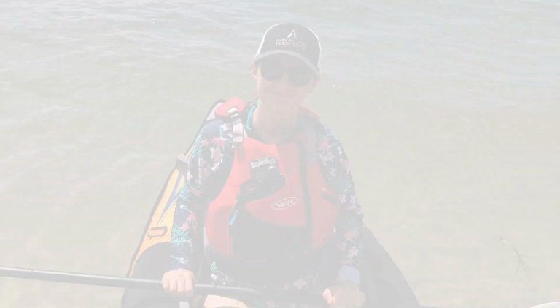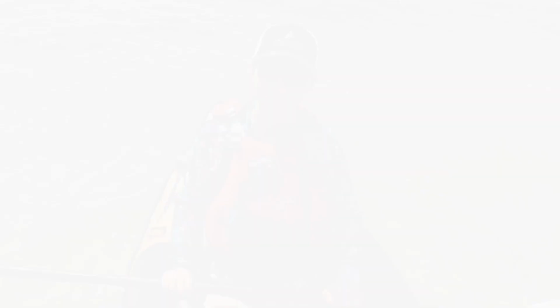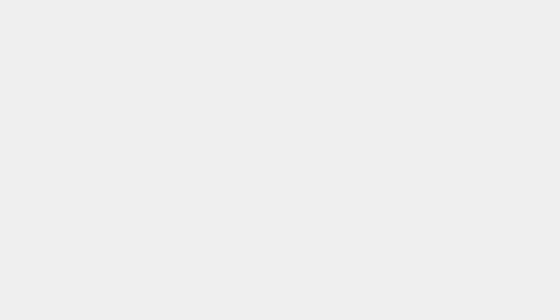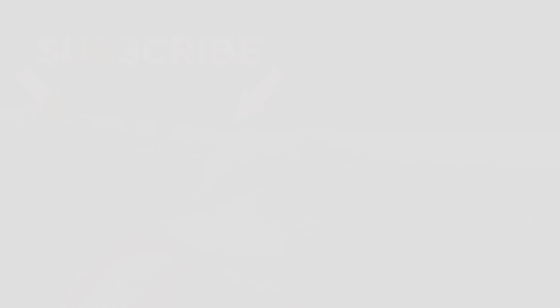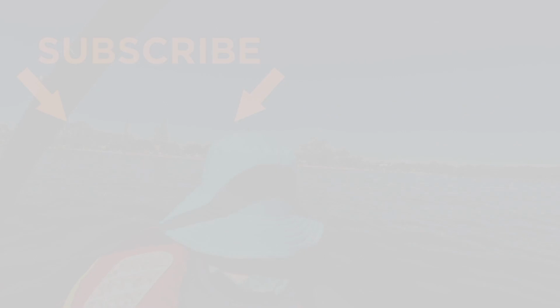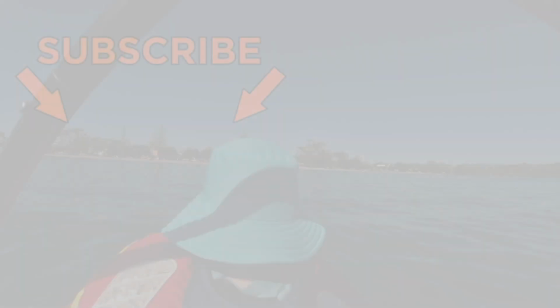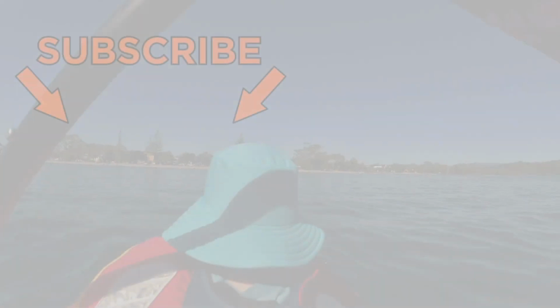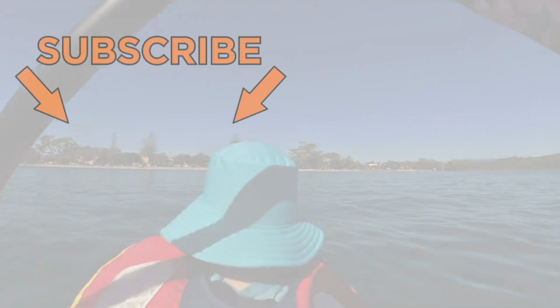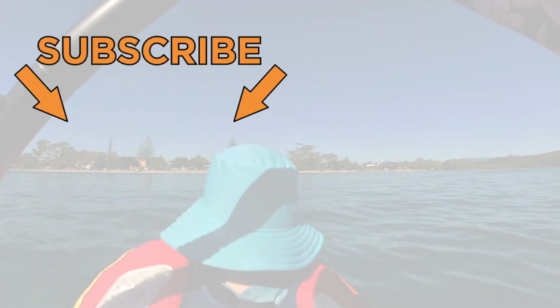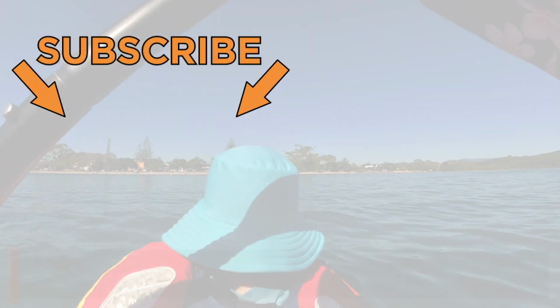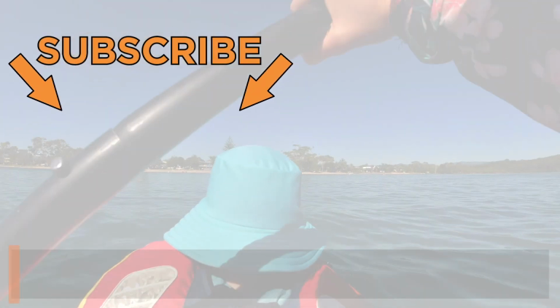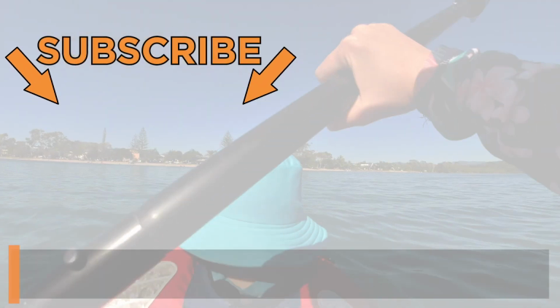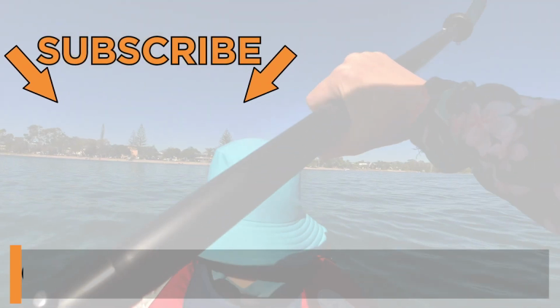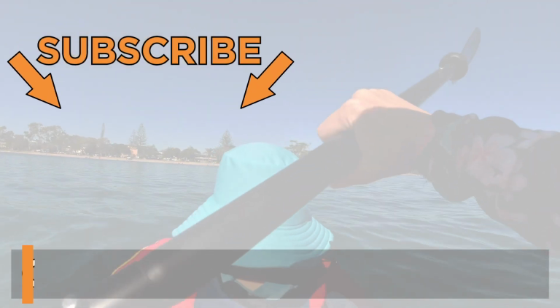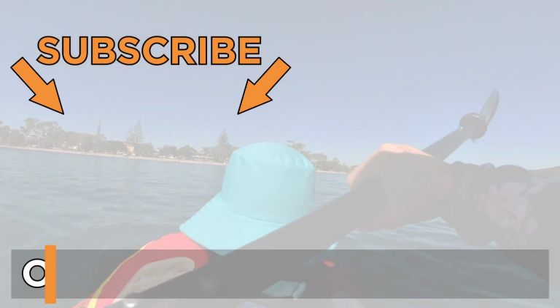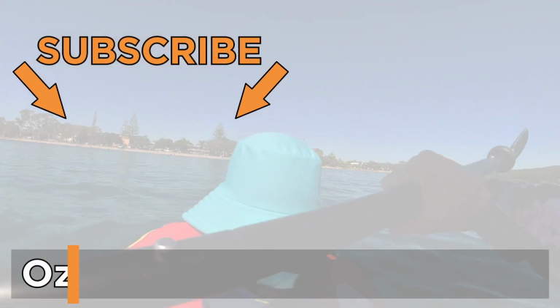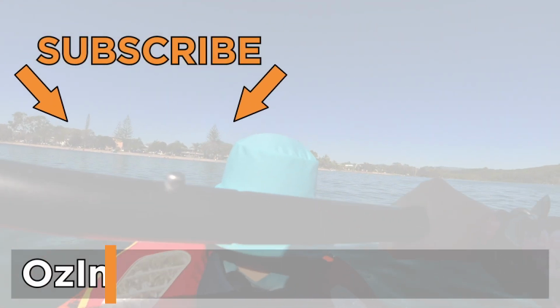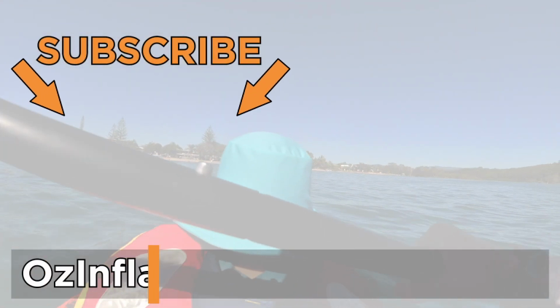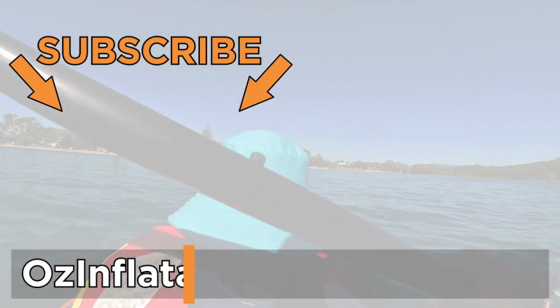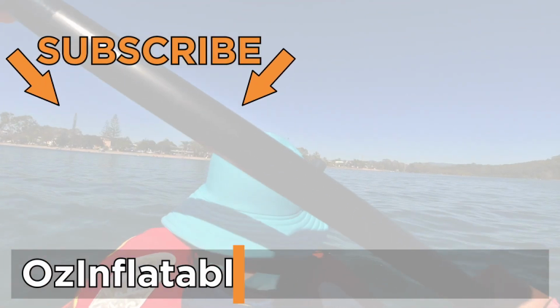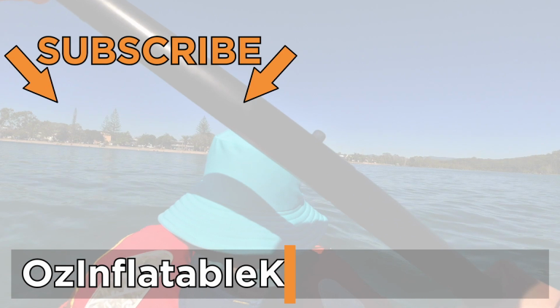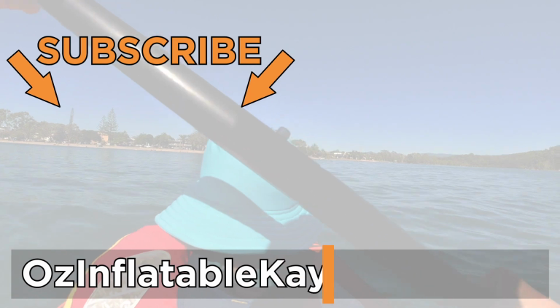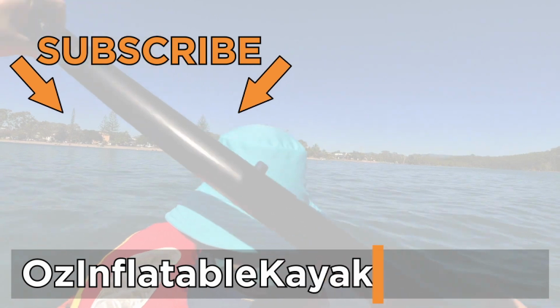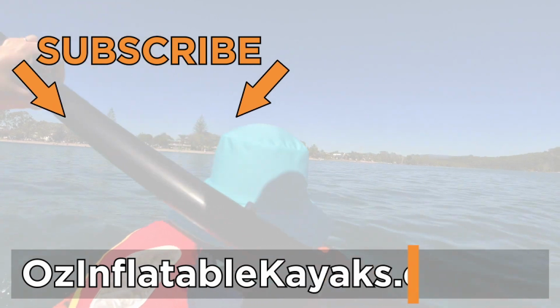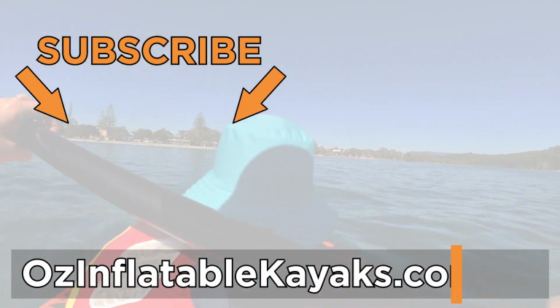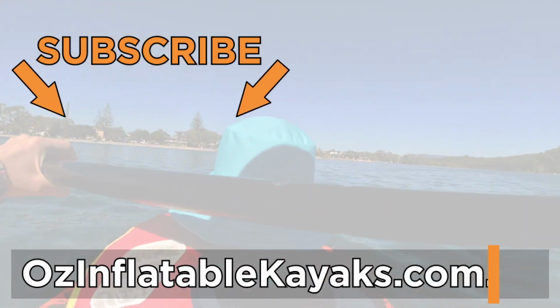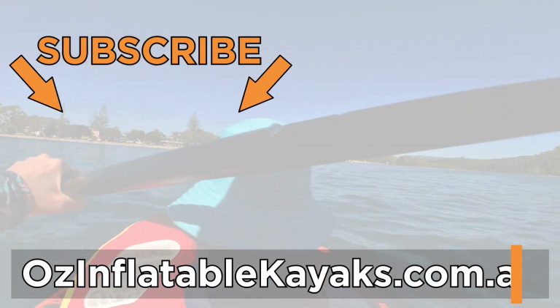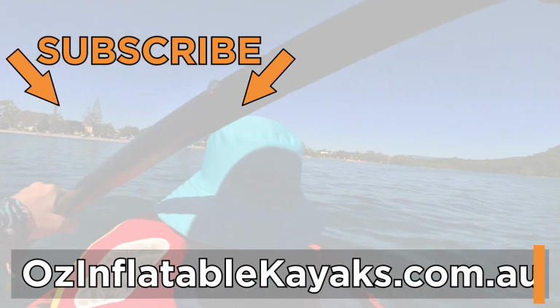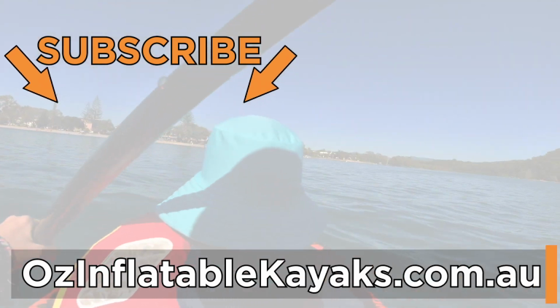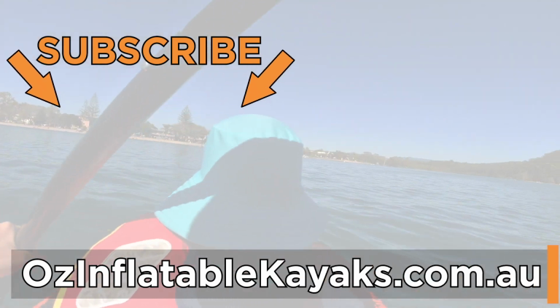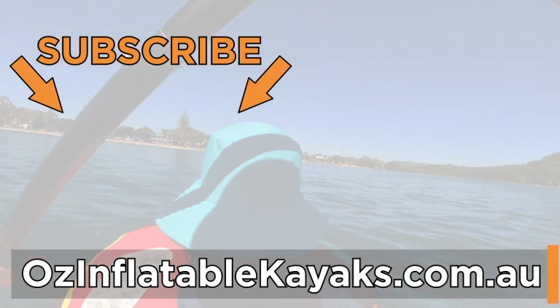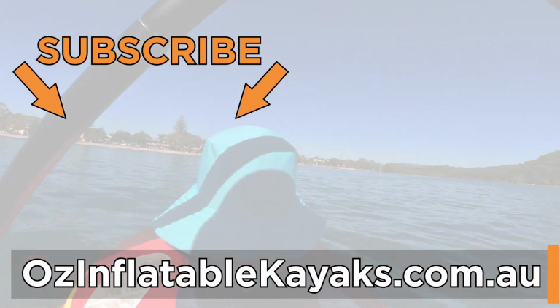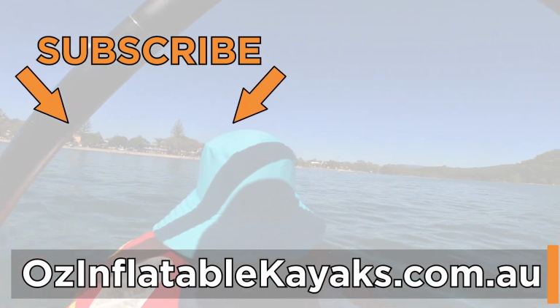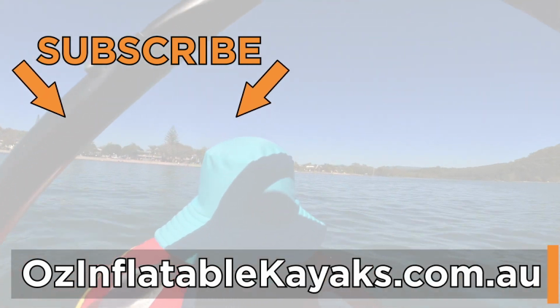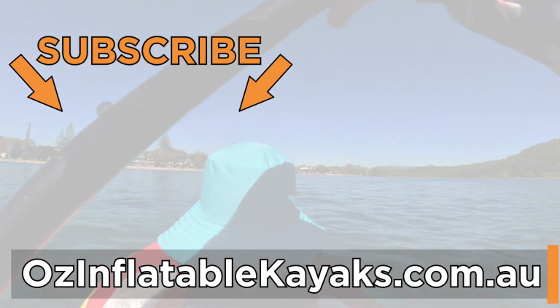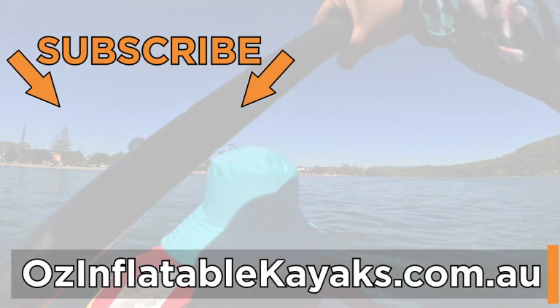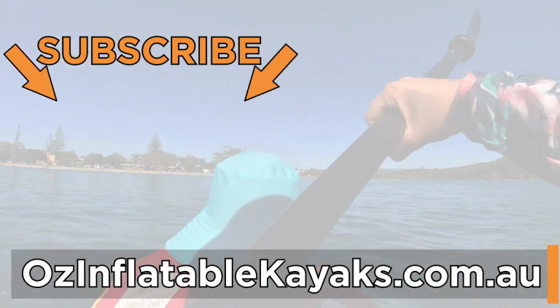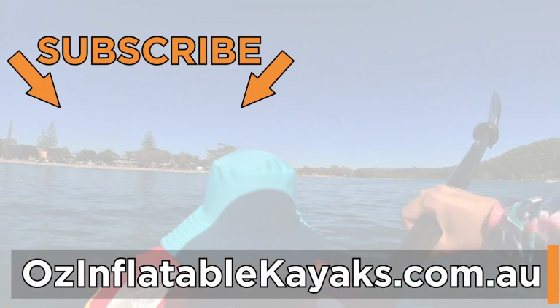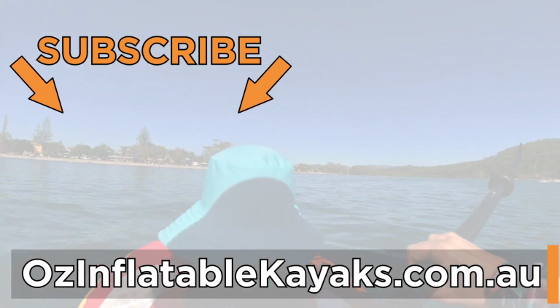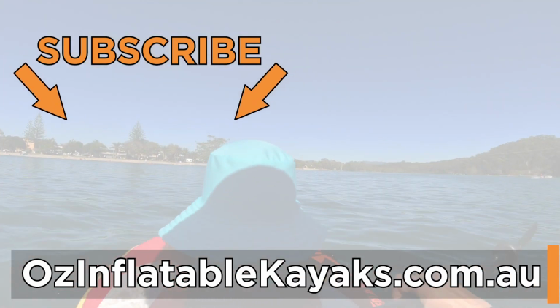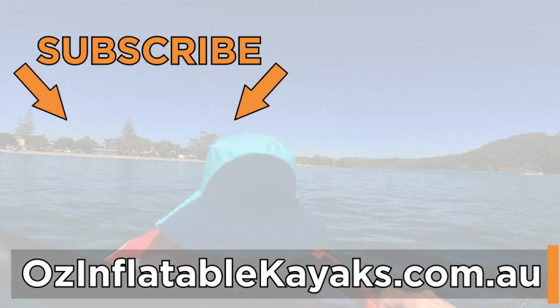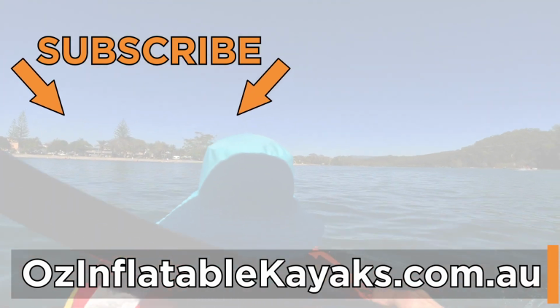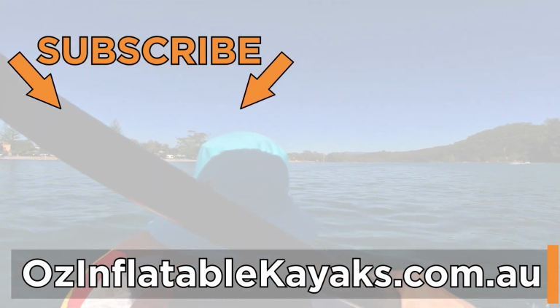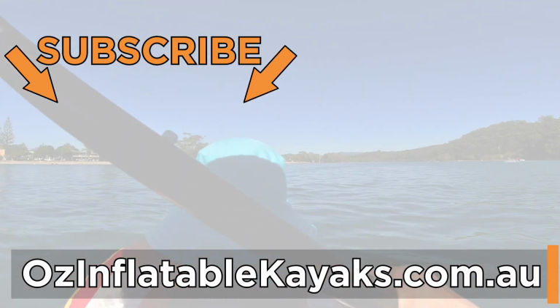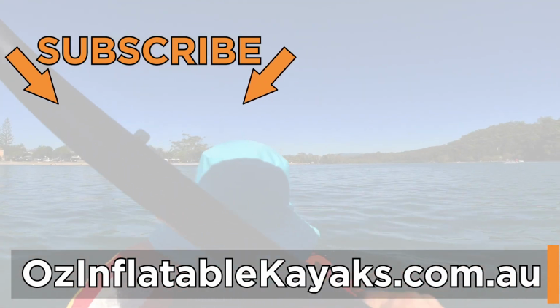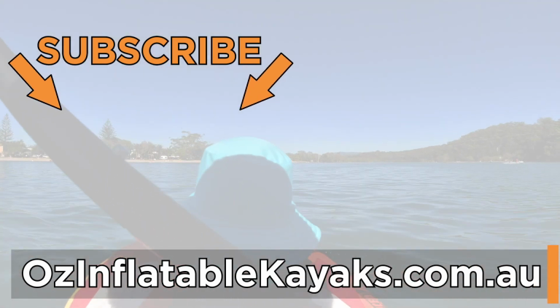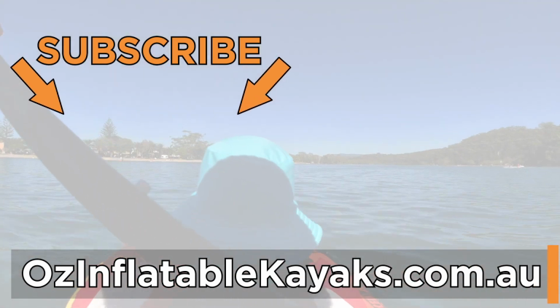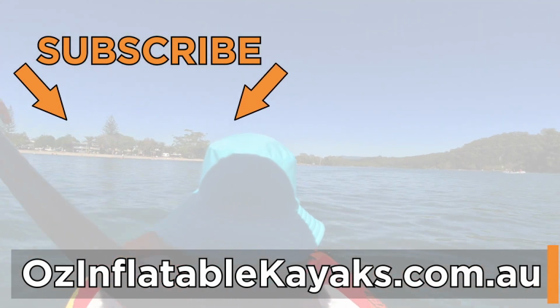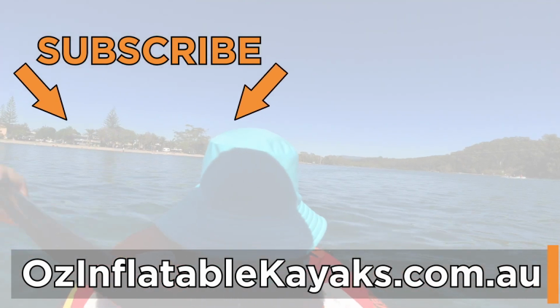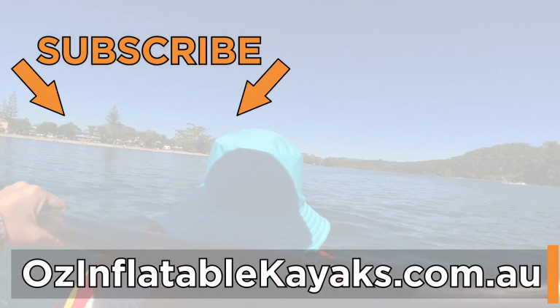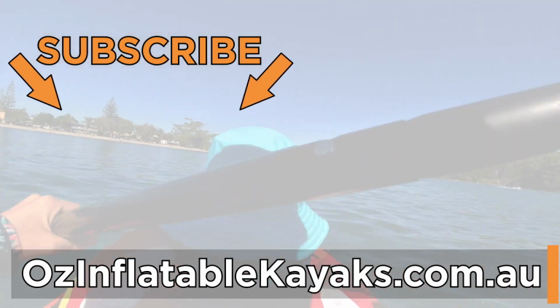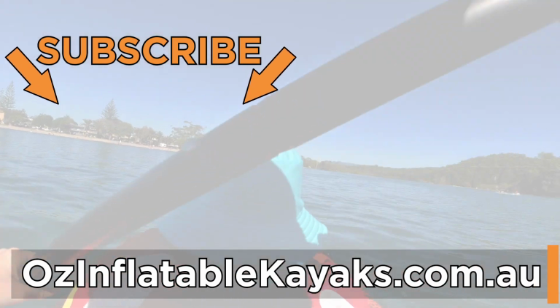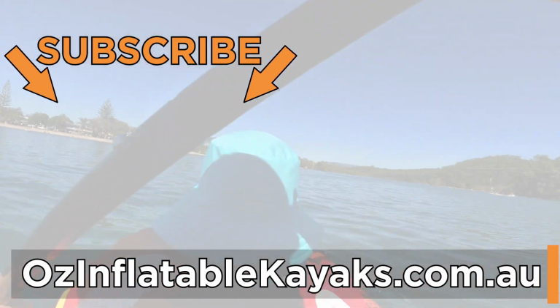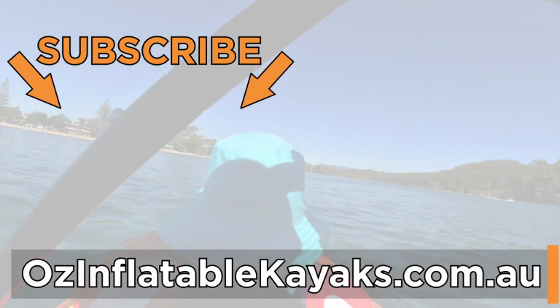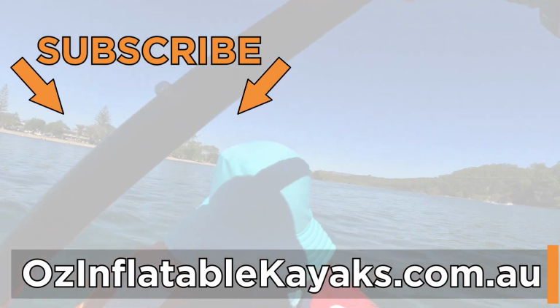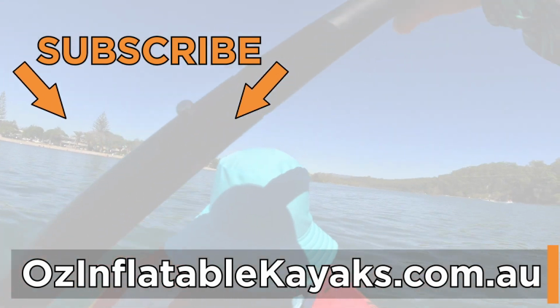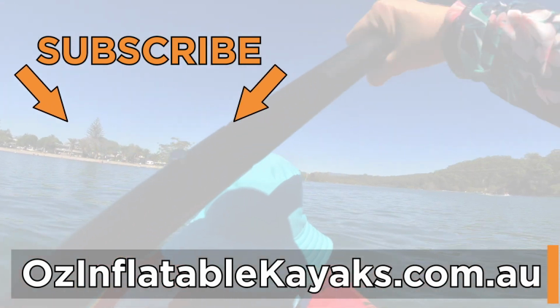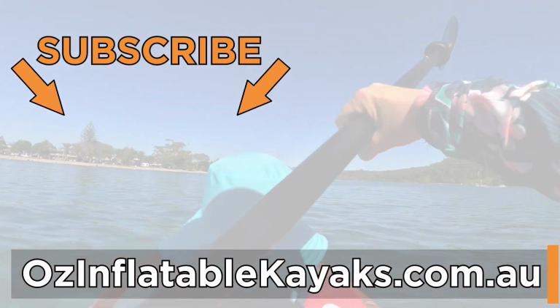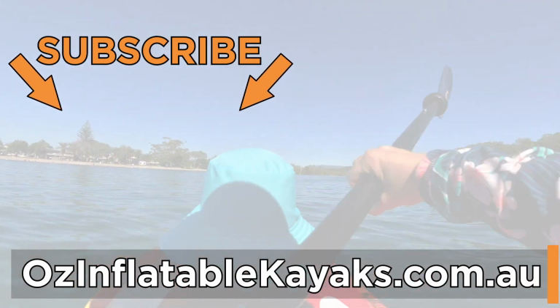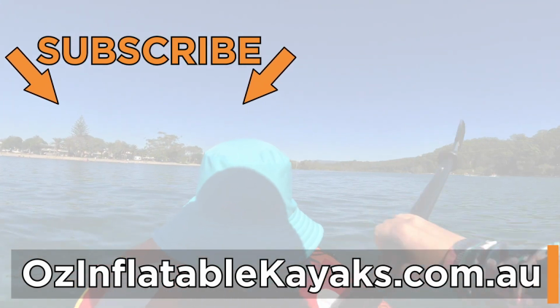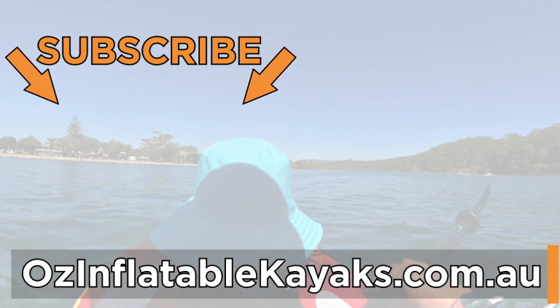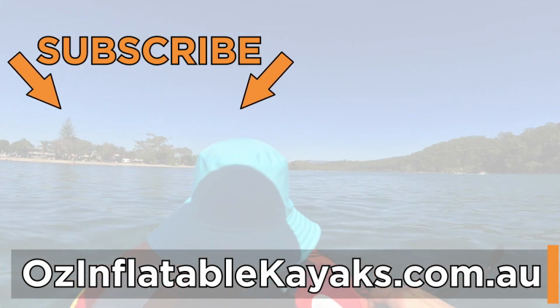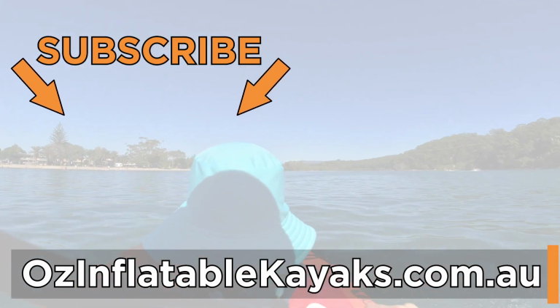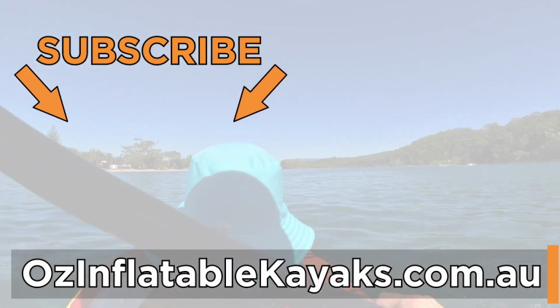If you have any further questions about the drop stitch floor, please don't hesitate to get in touch. This is Emily at Oz Inflatable Kayaks.